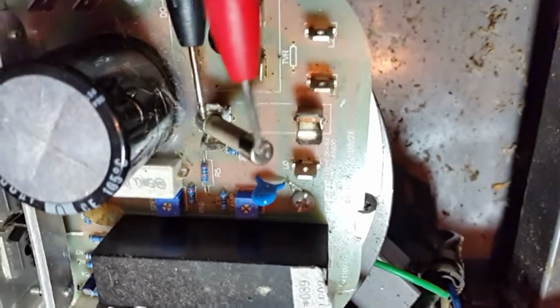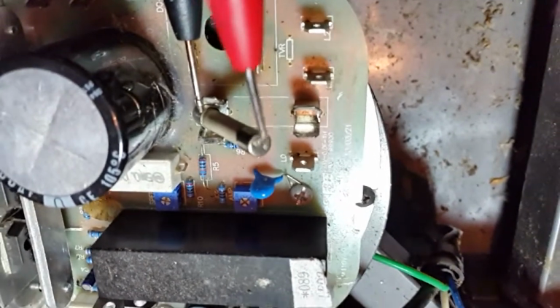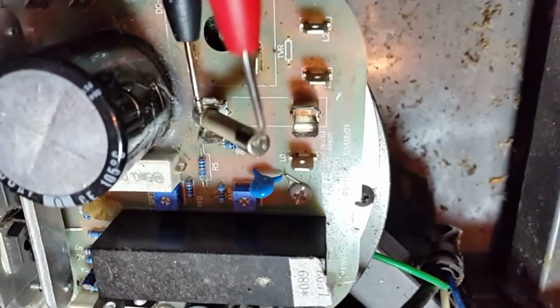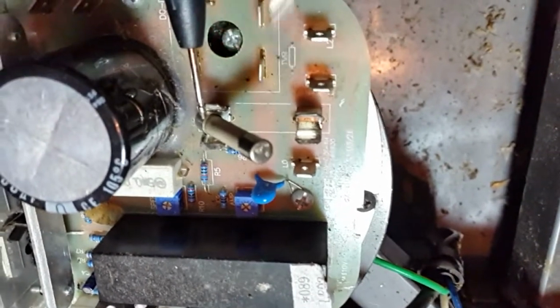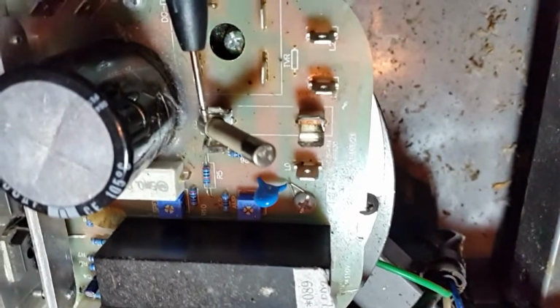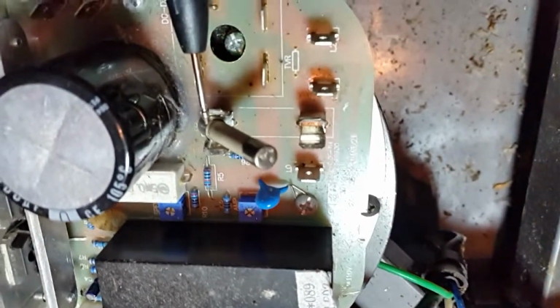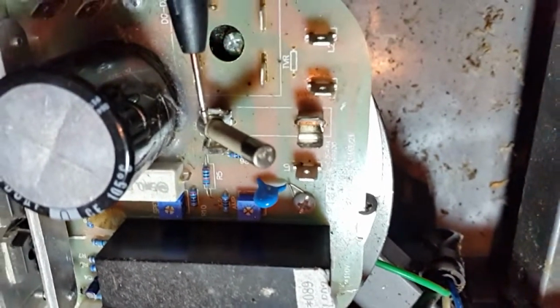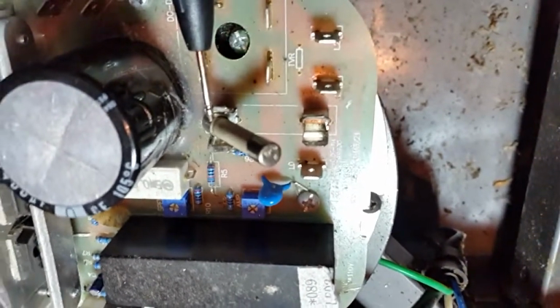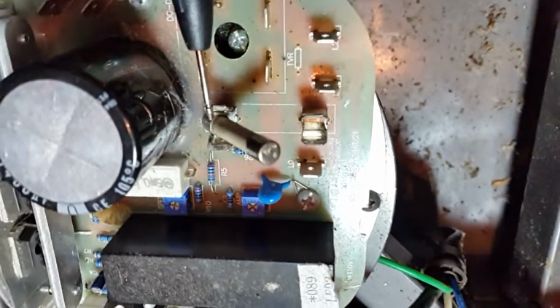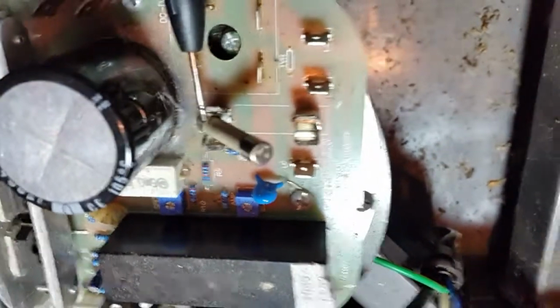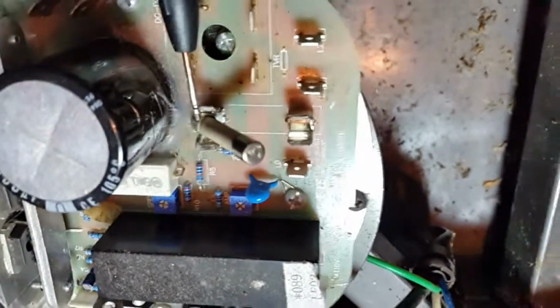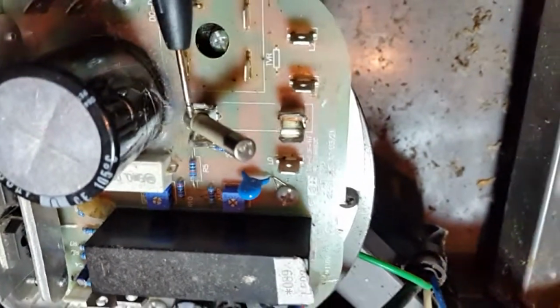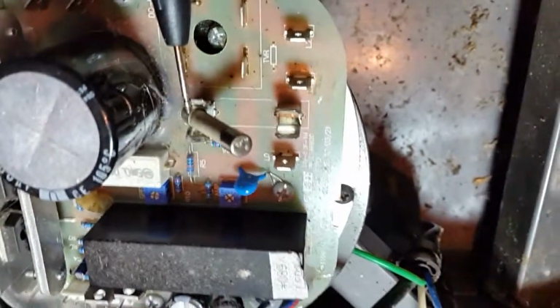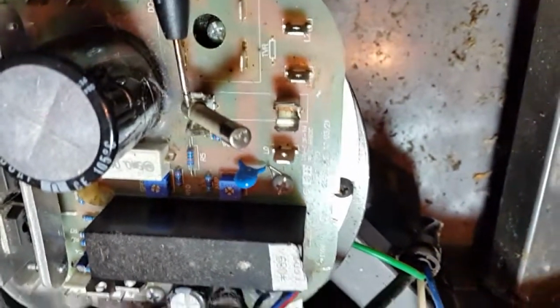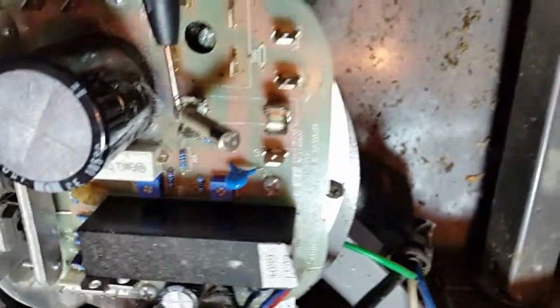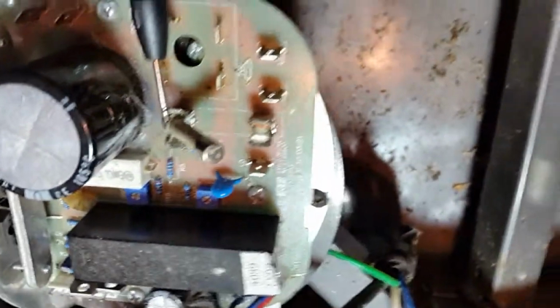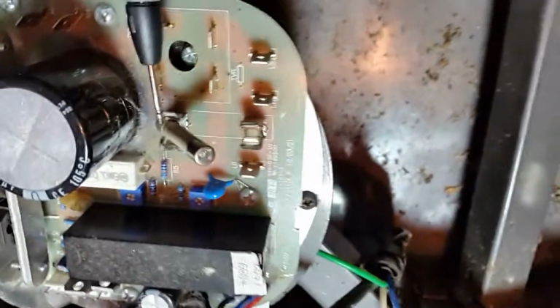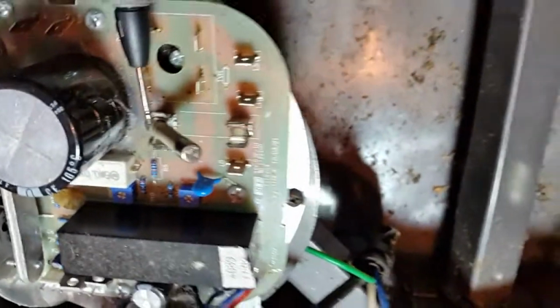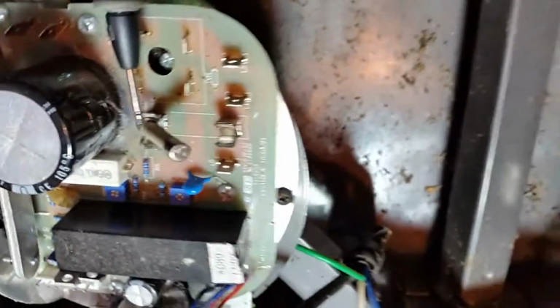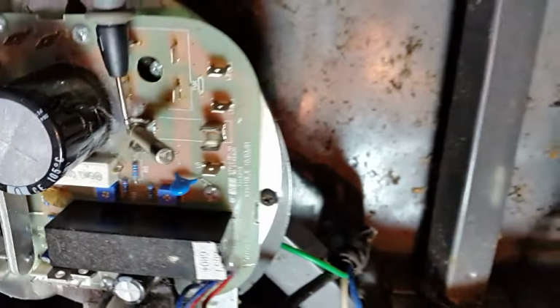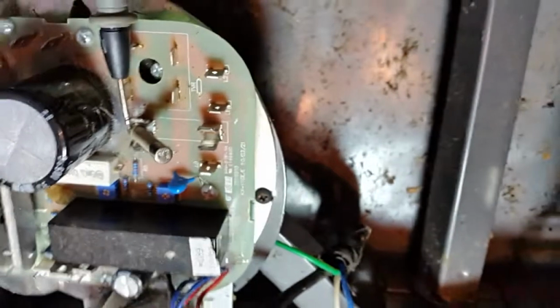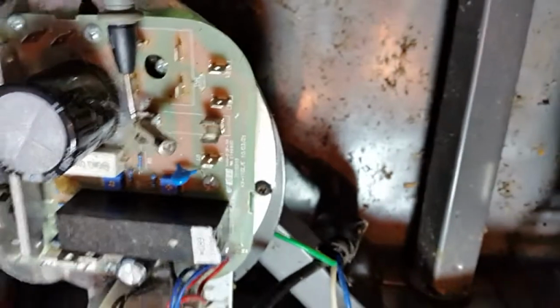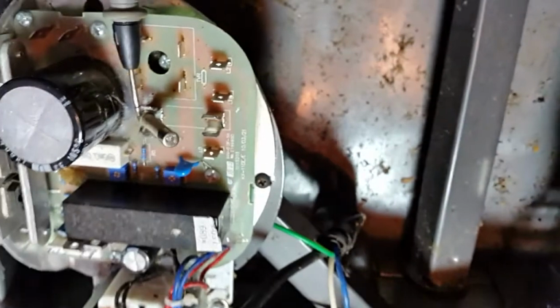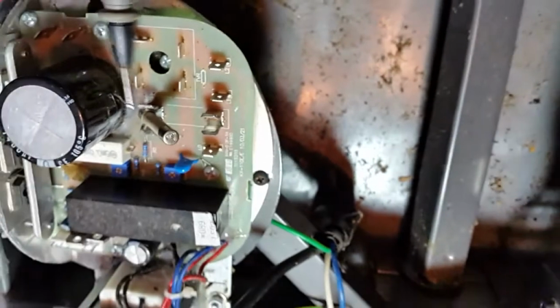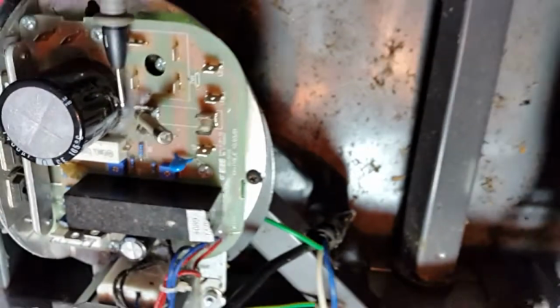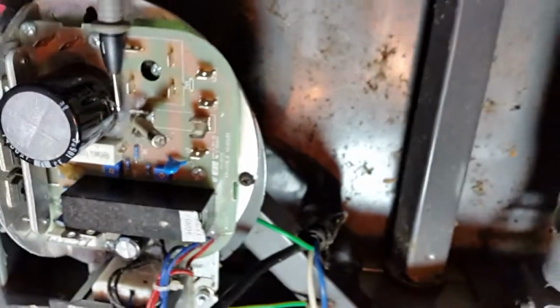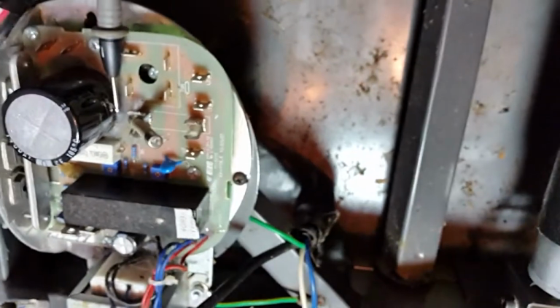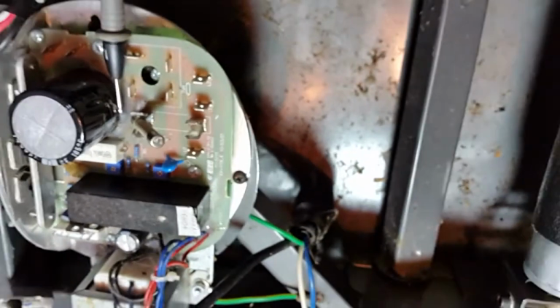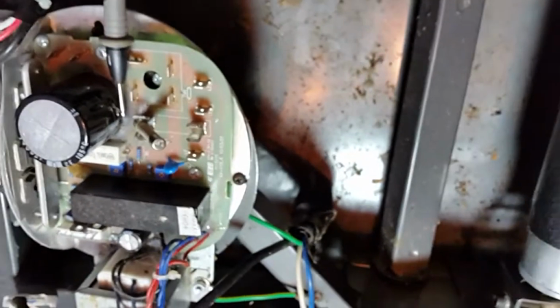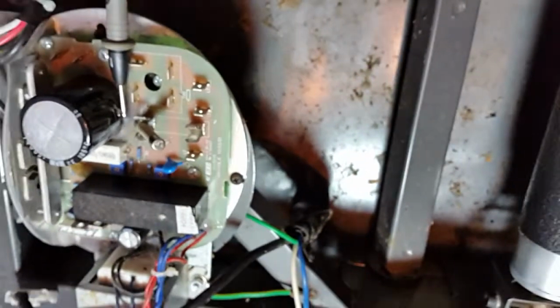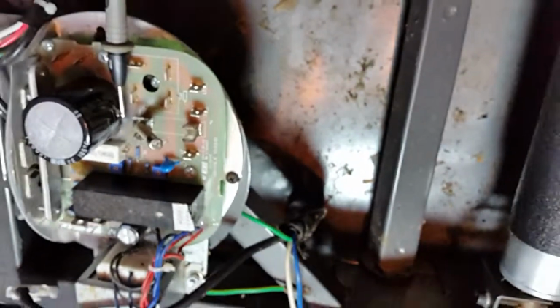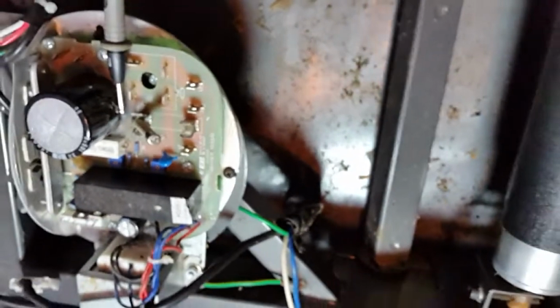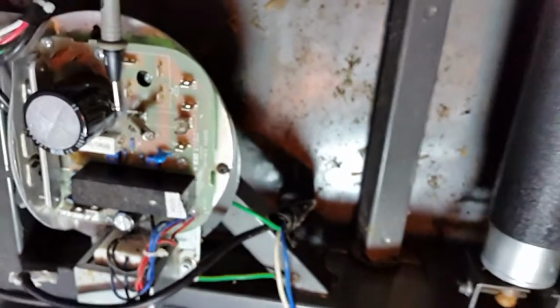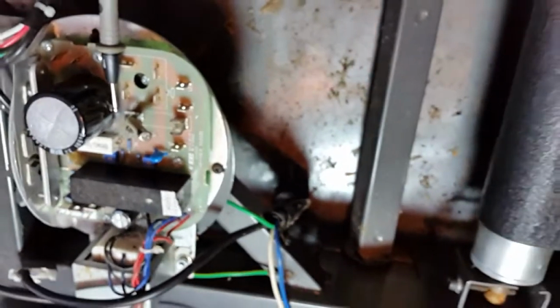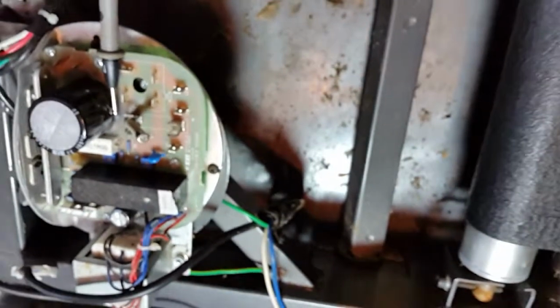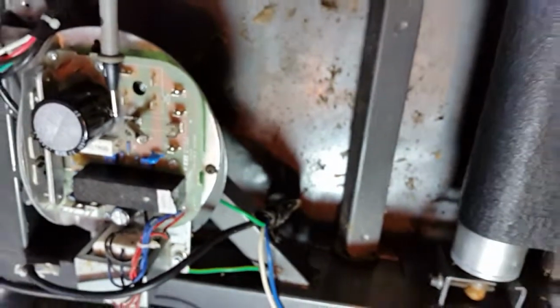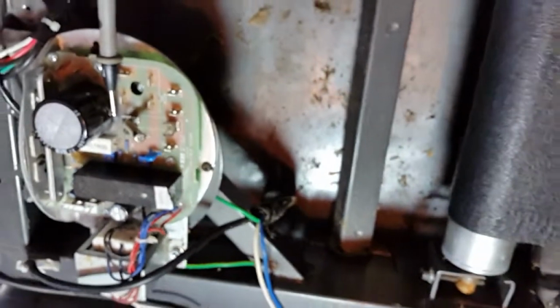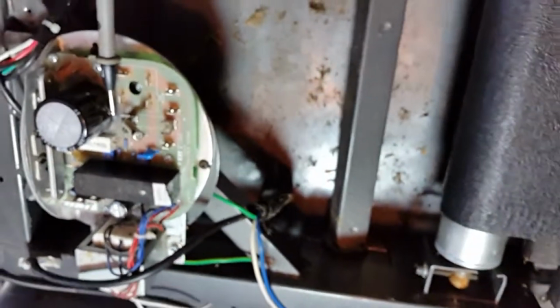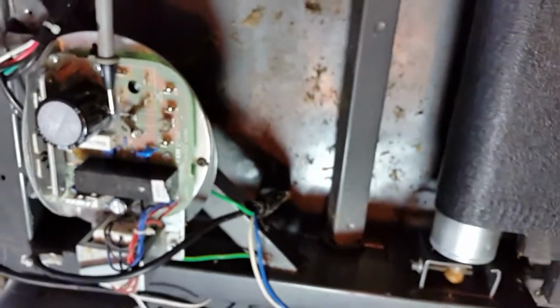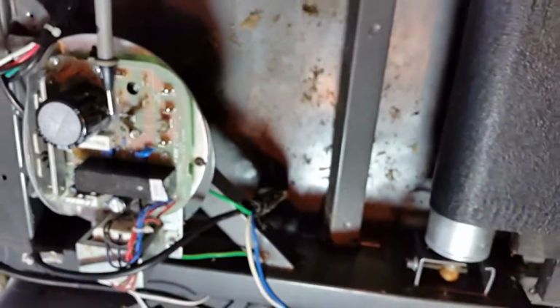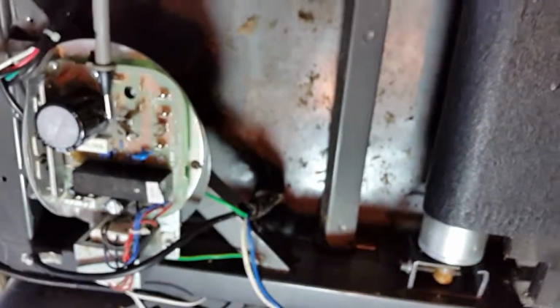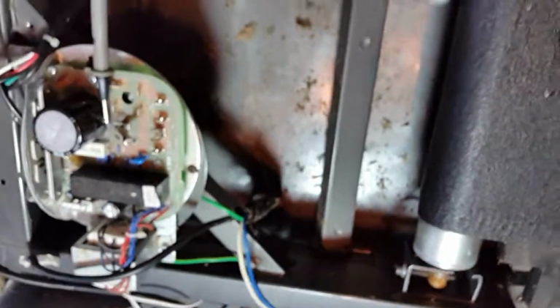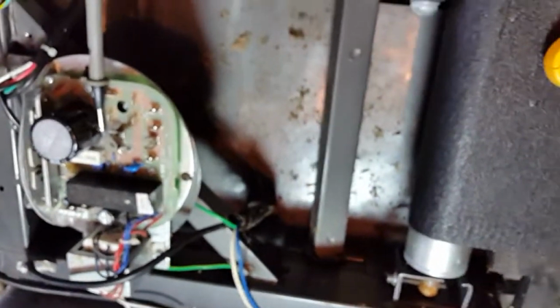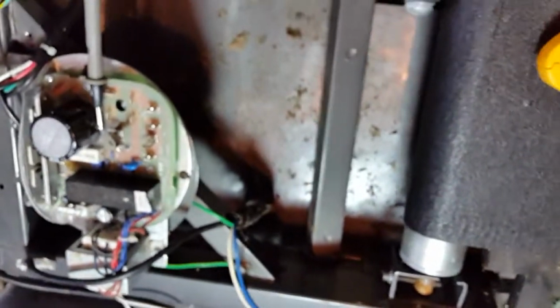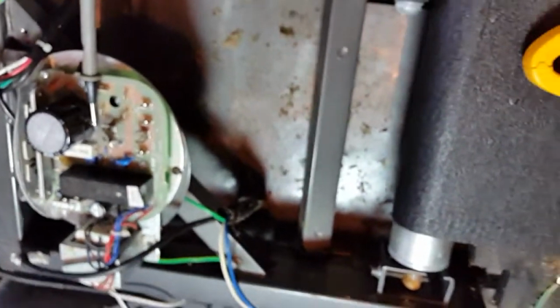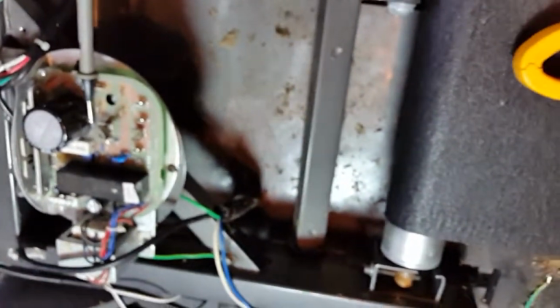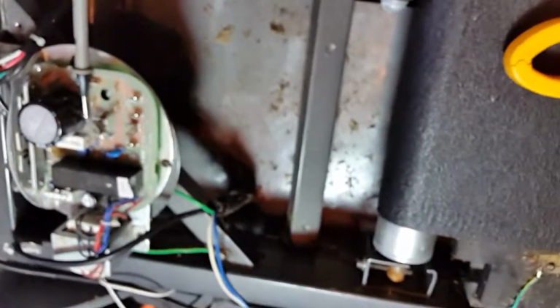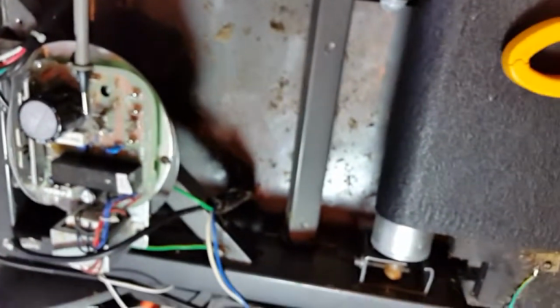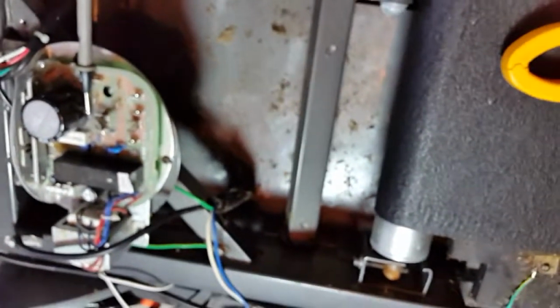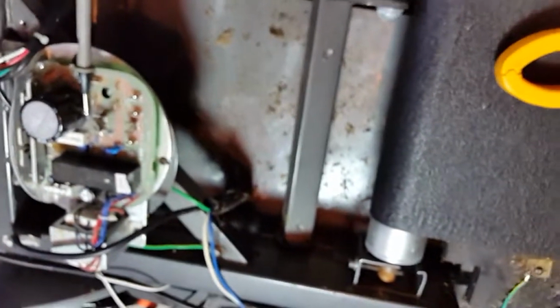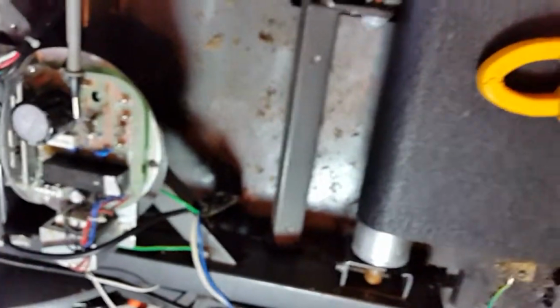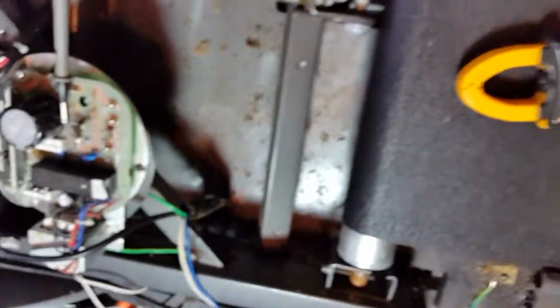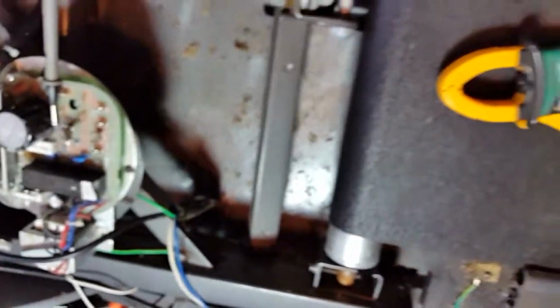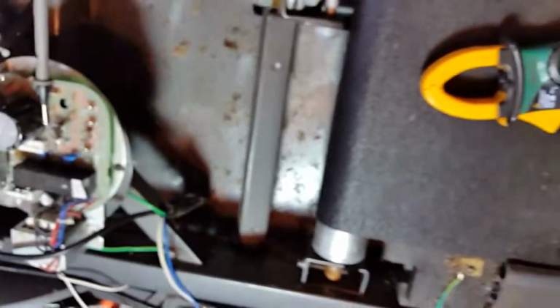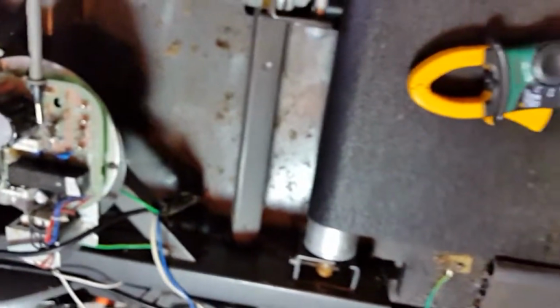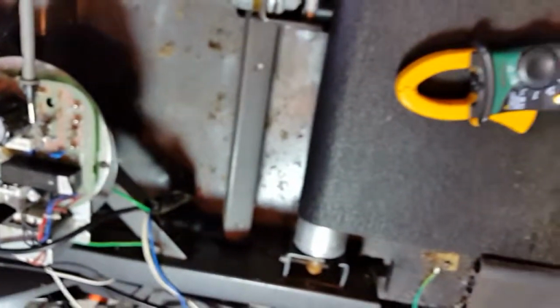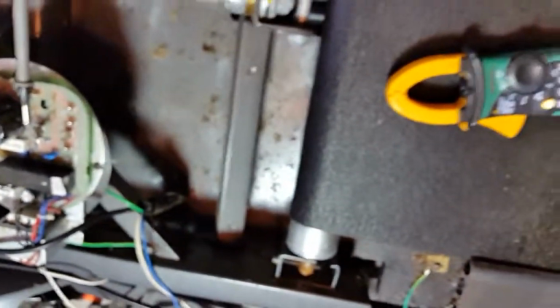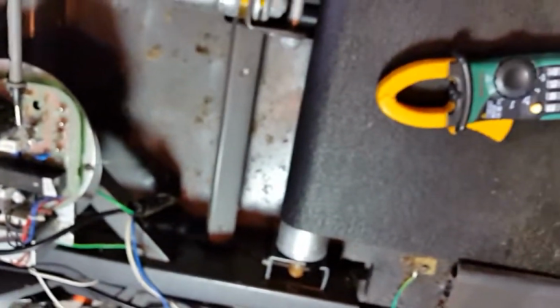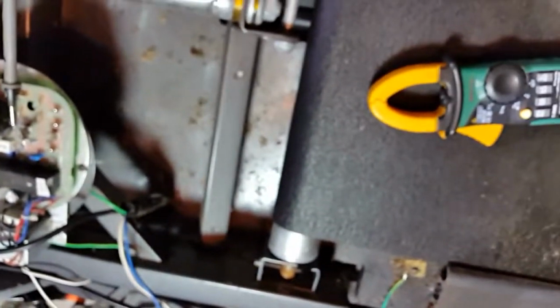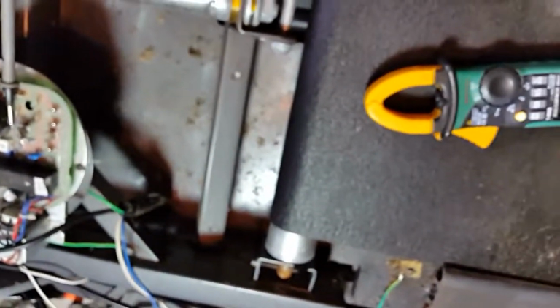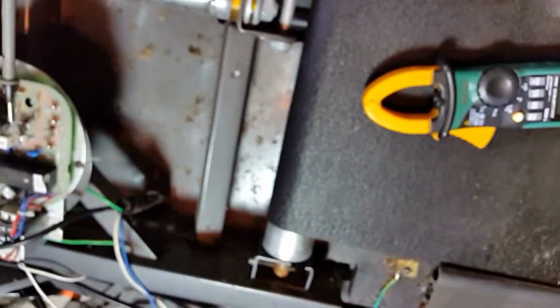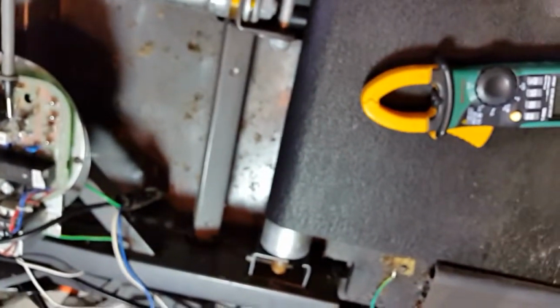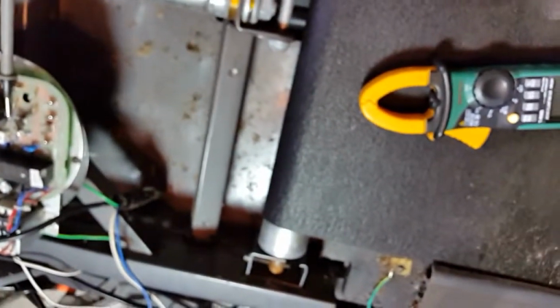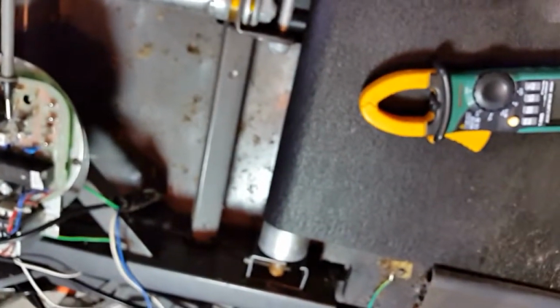And that's pretty much how you measure a fuse in a circuit.